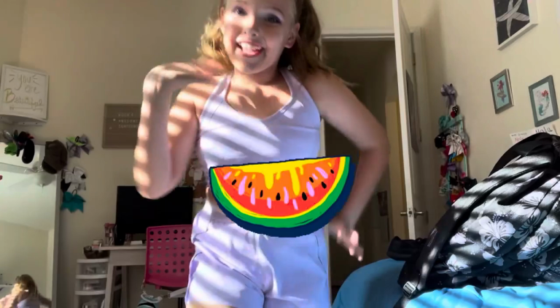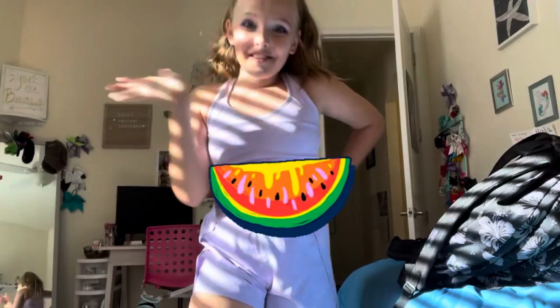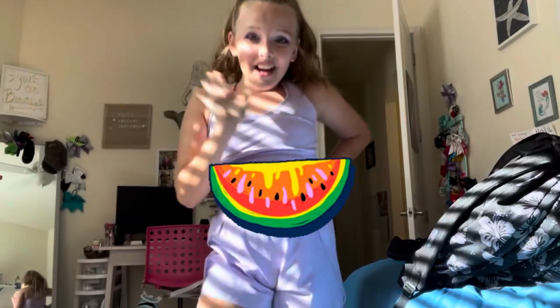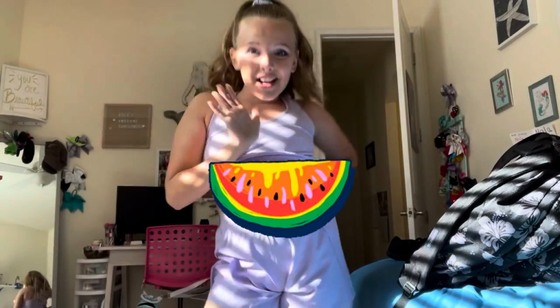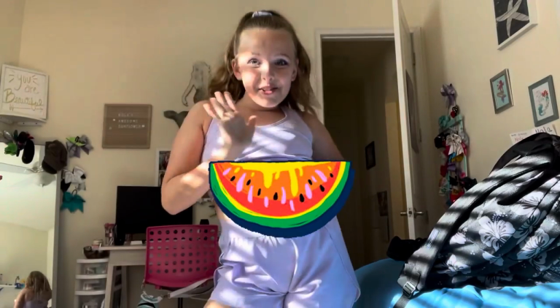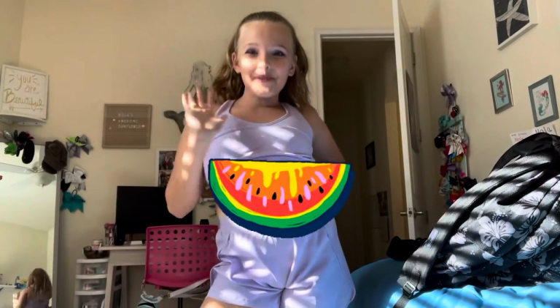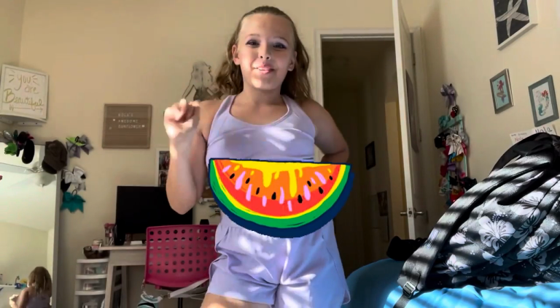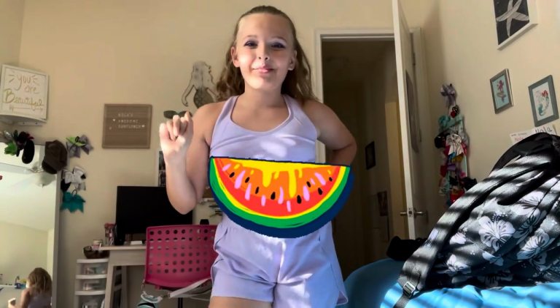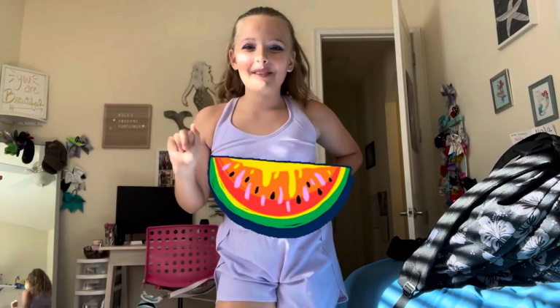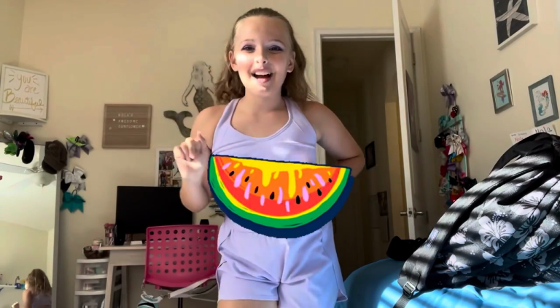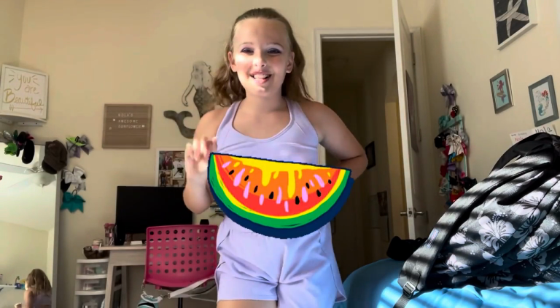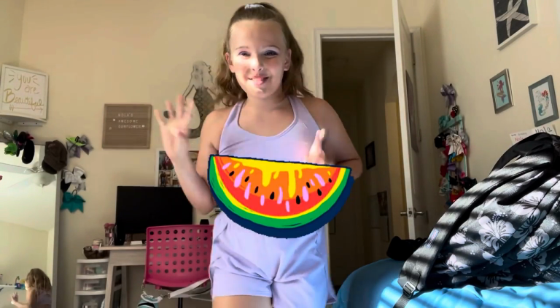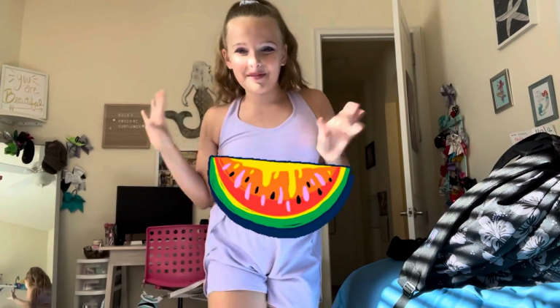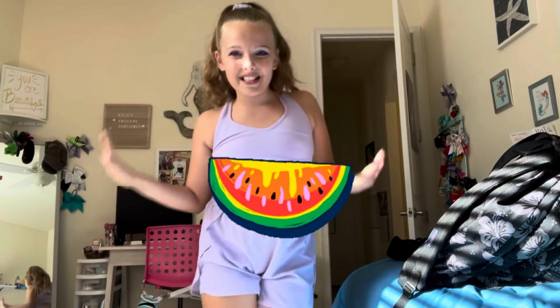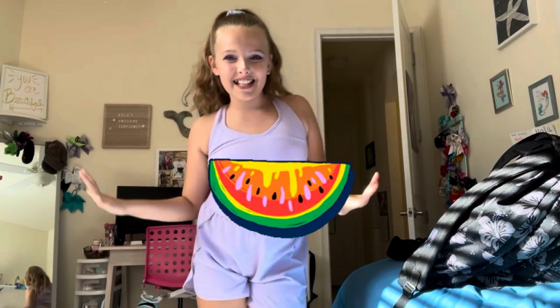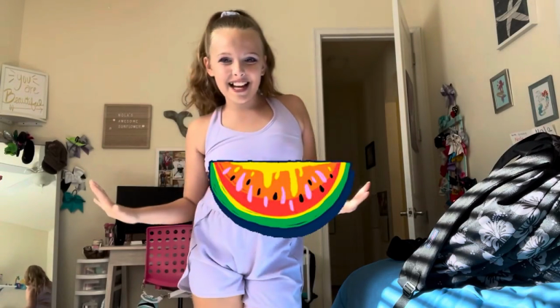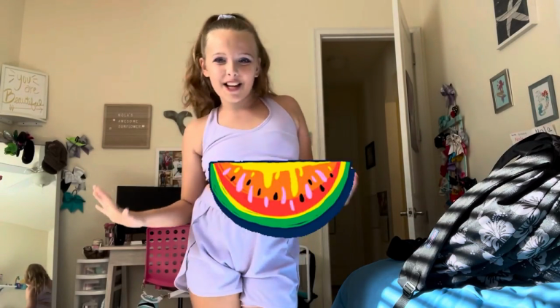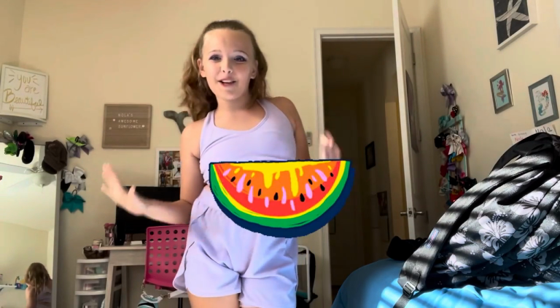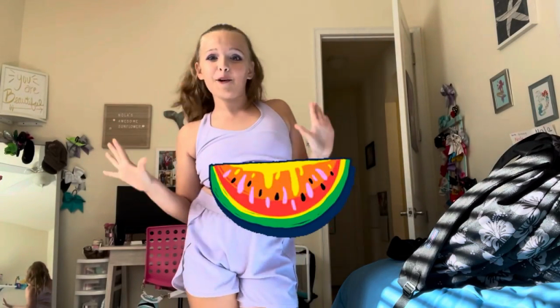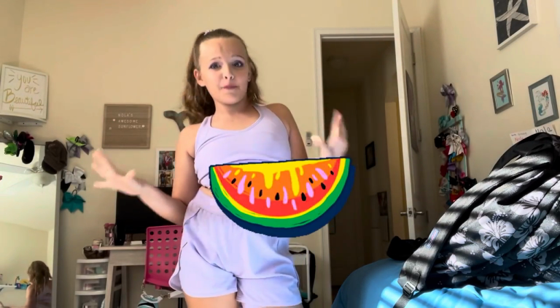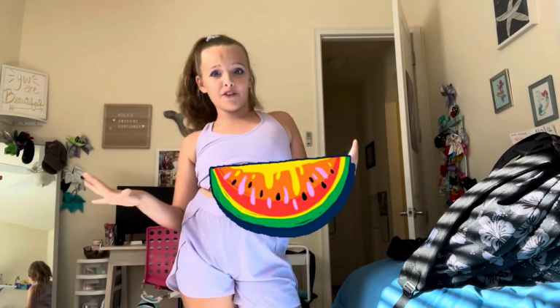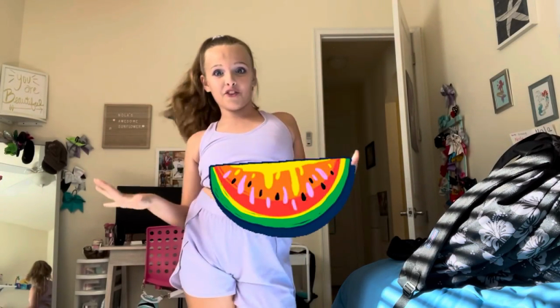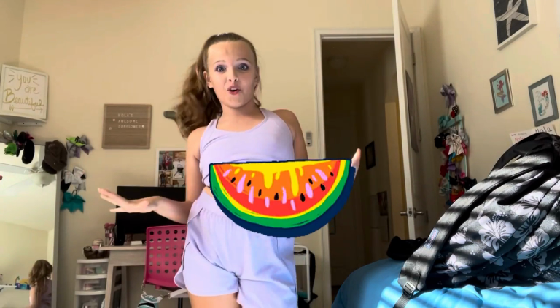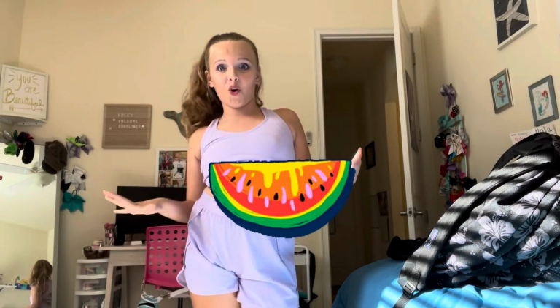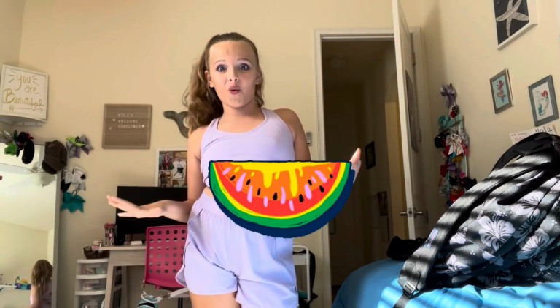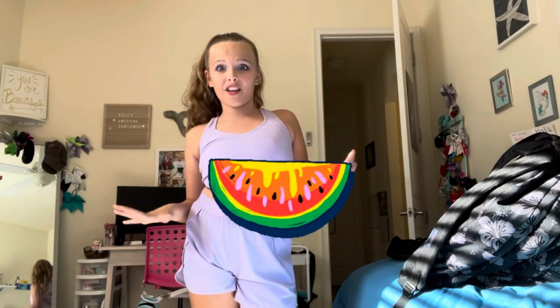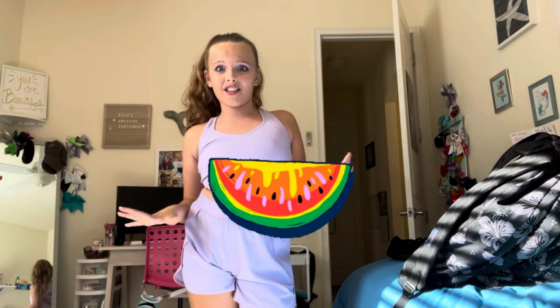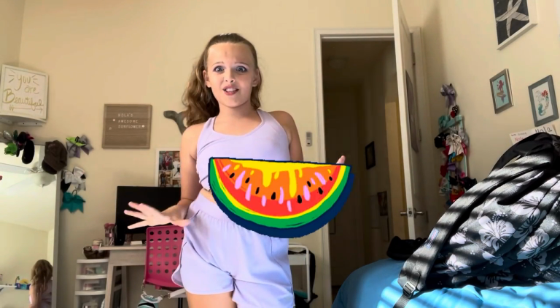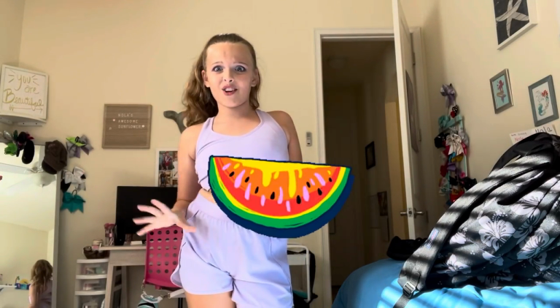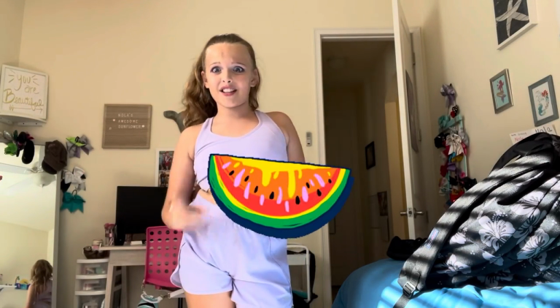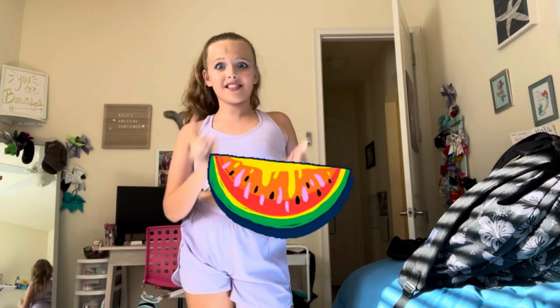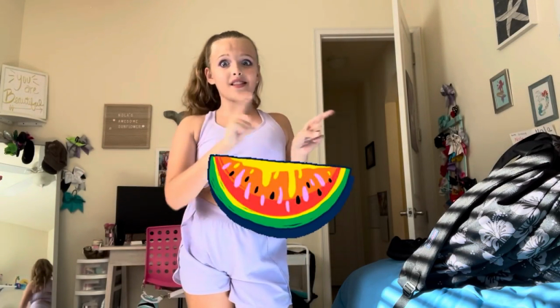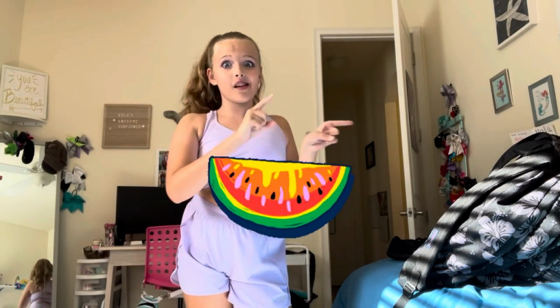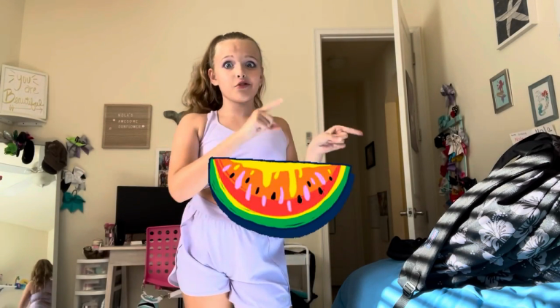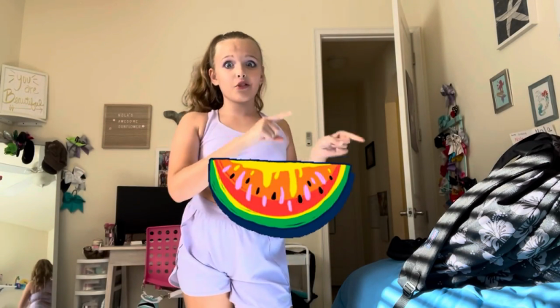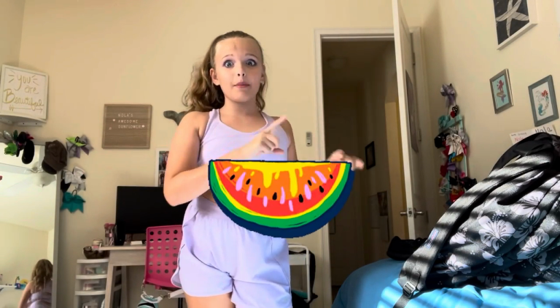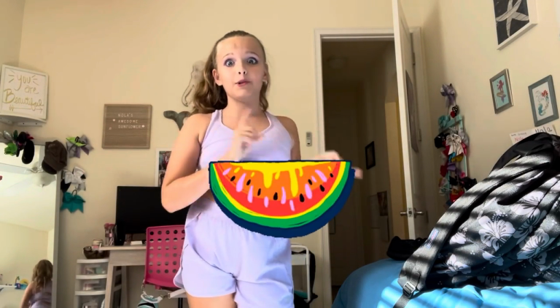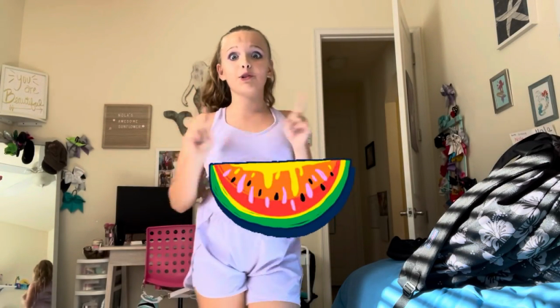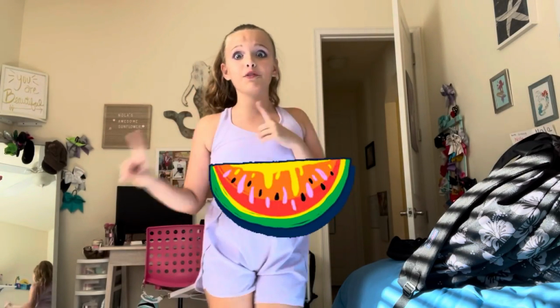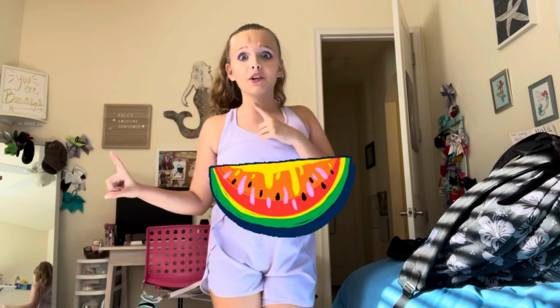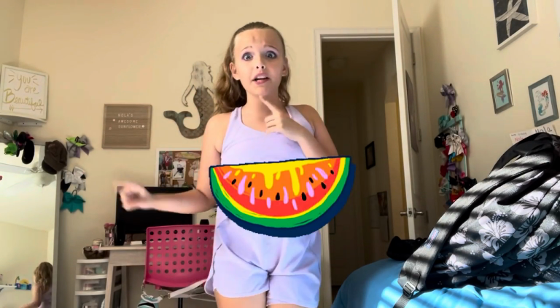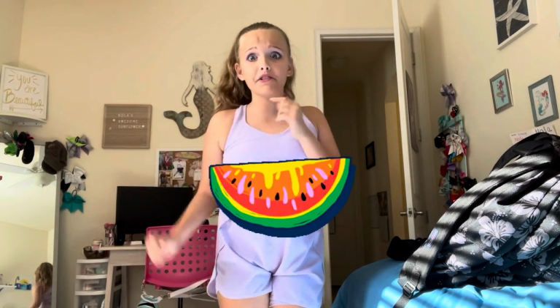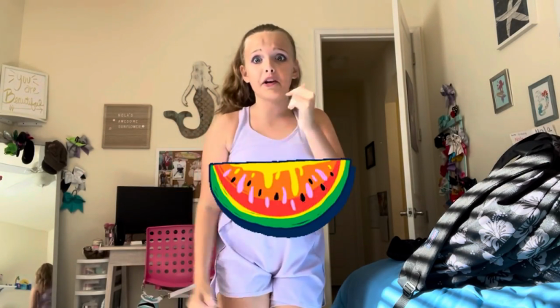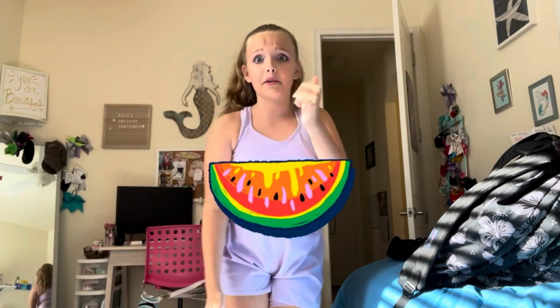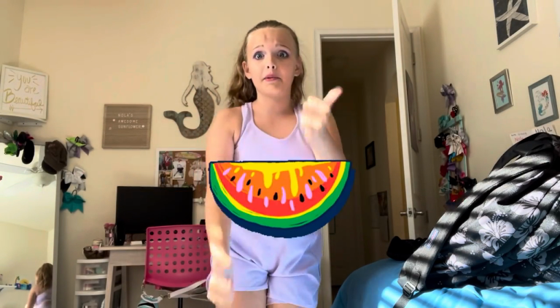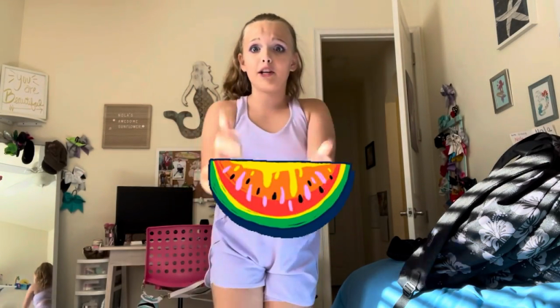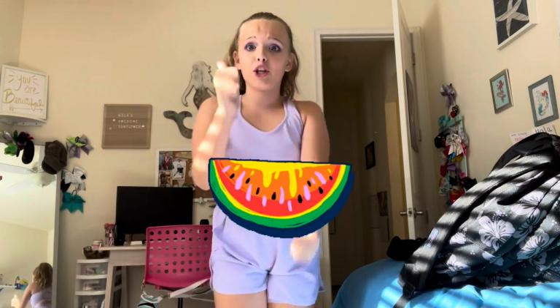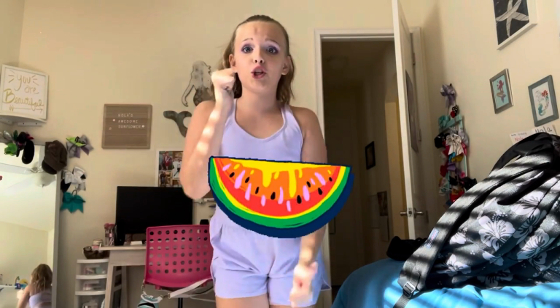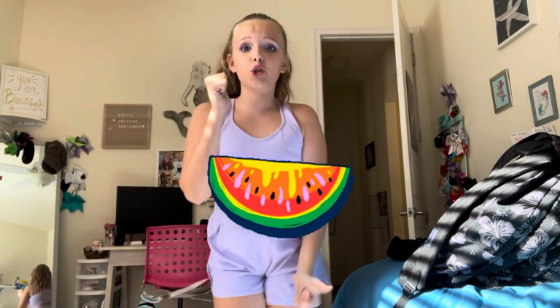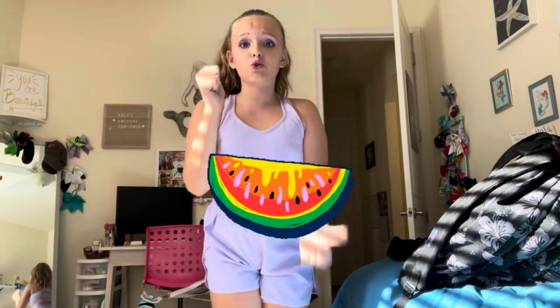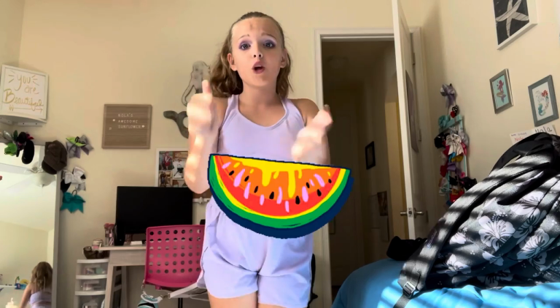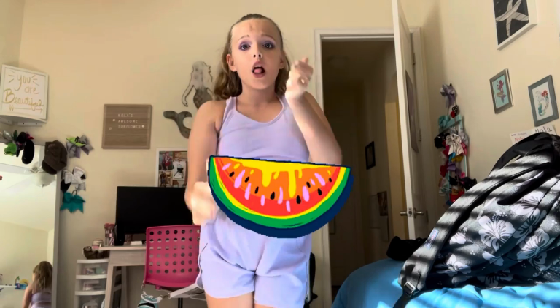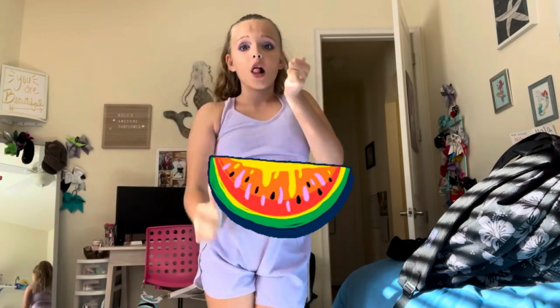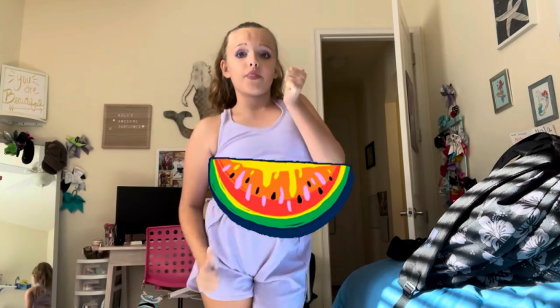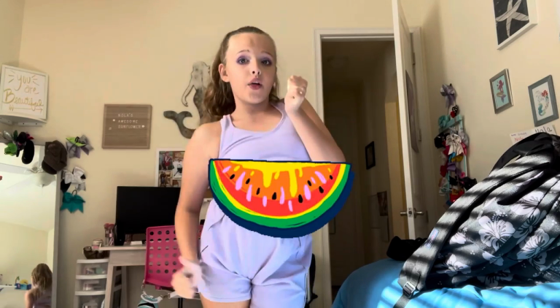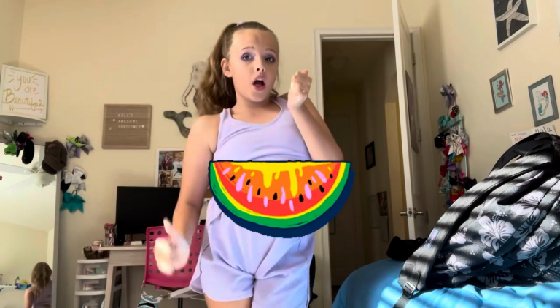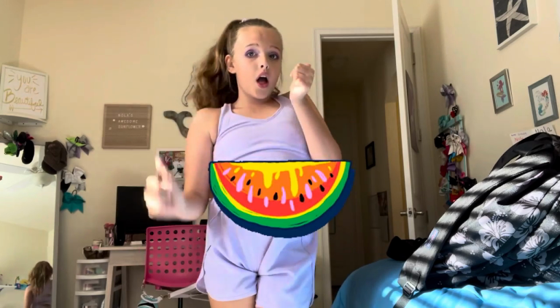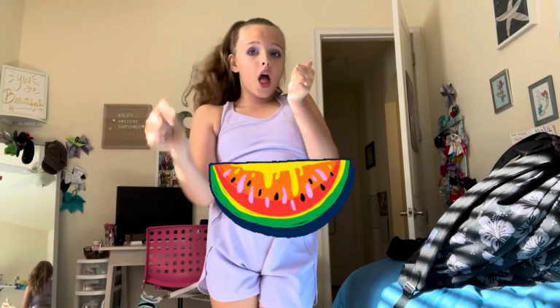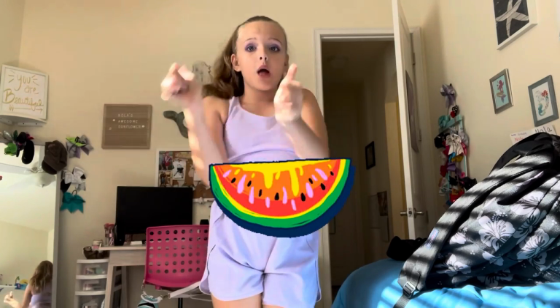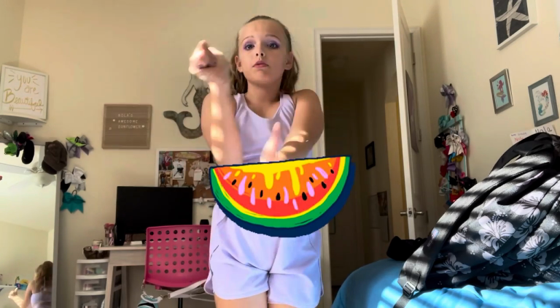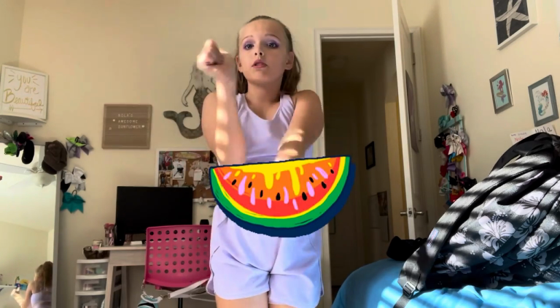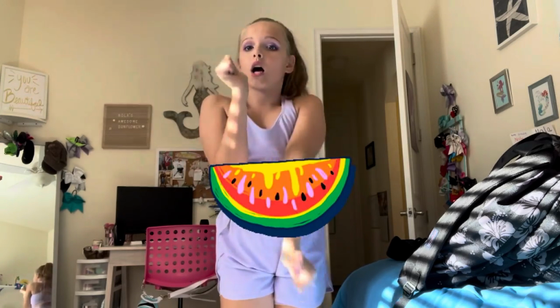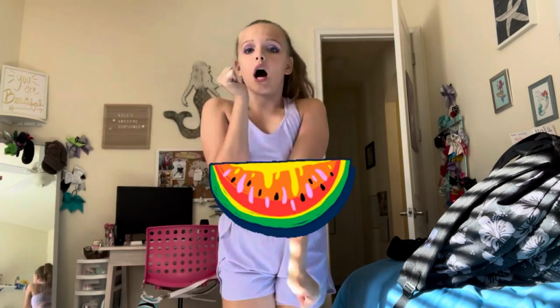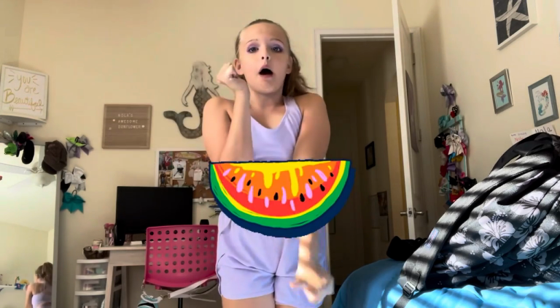Hey guys, welcome back to my channel. Before we get started, click on the screen — I'm going to give you a huge thumbs up.